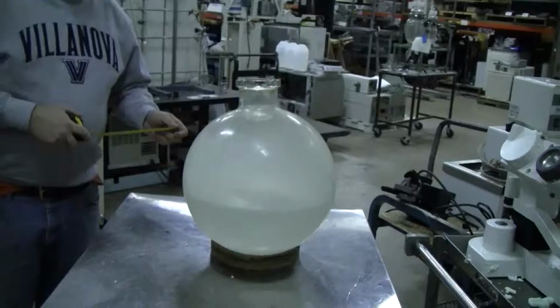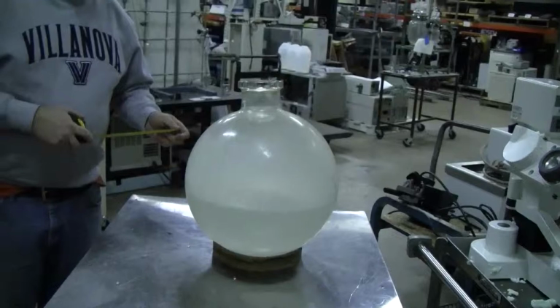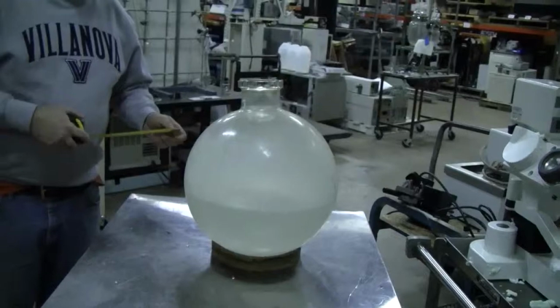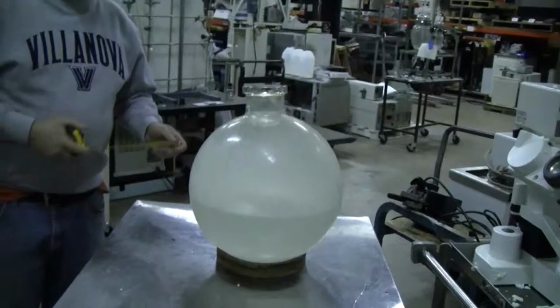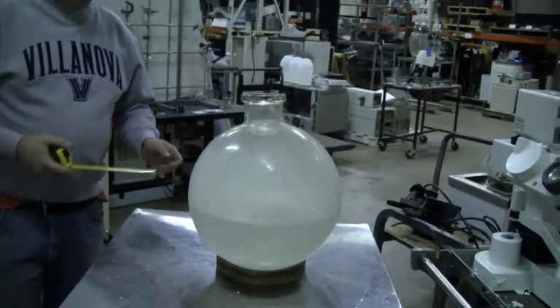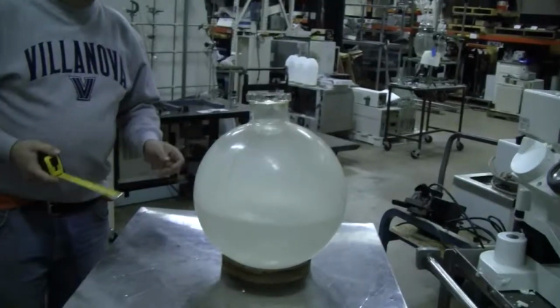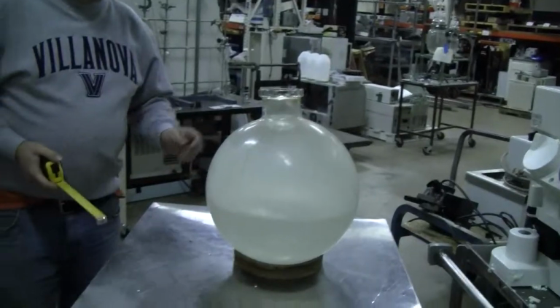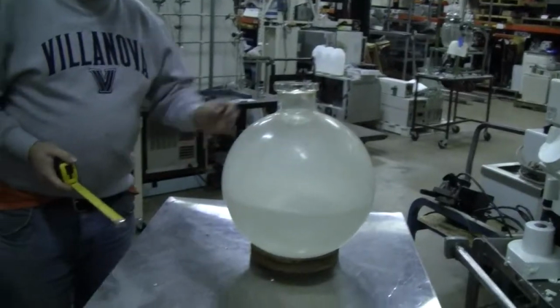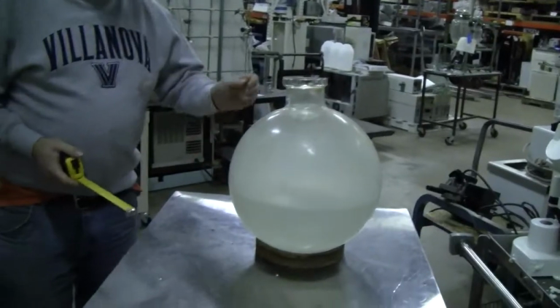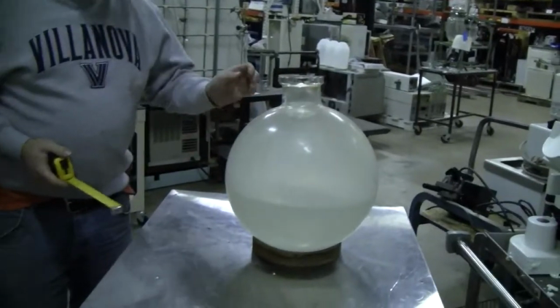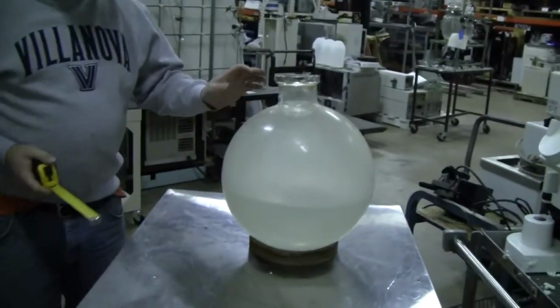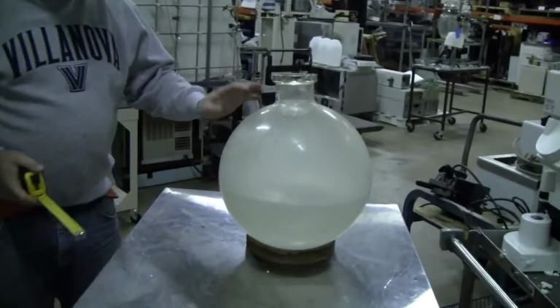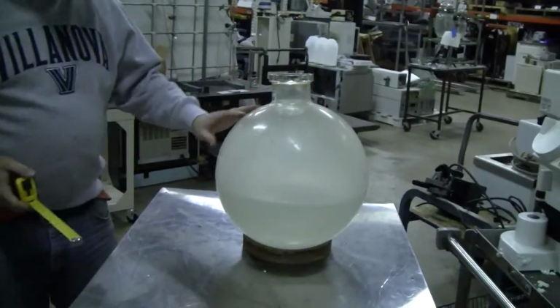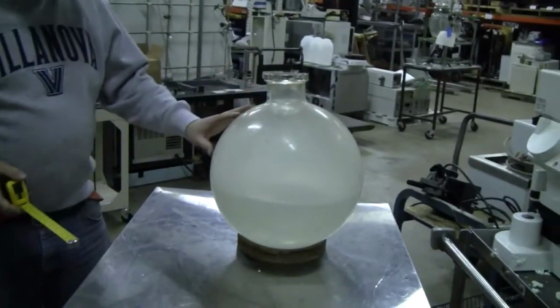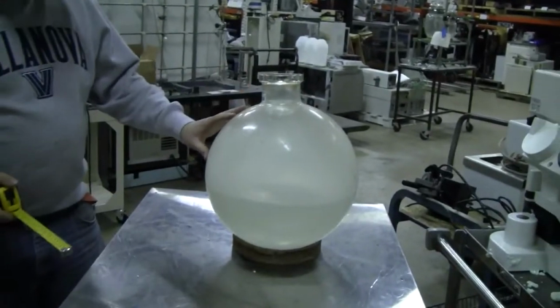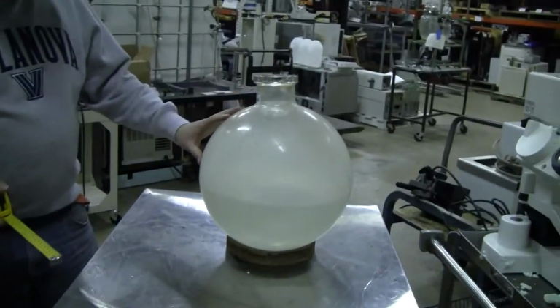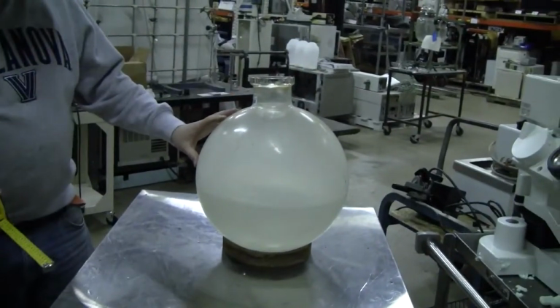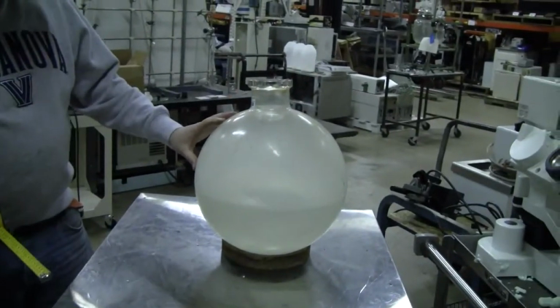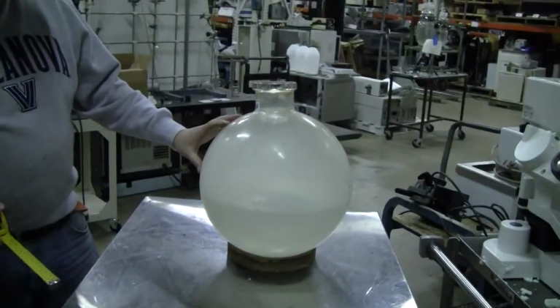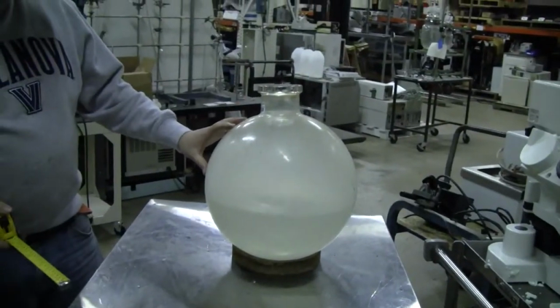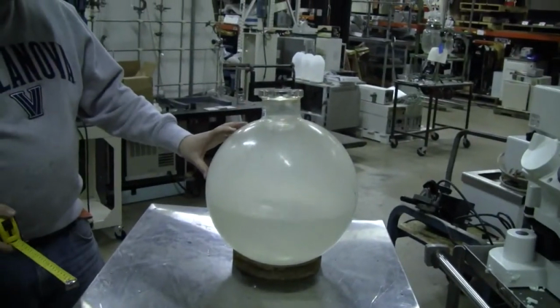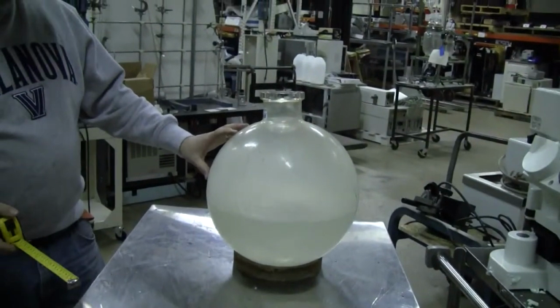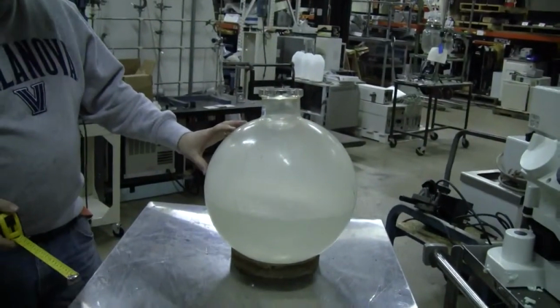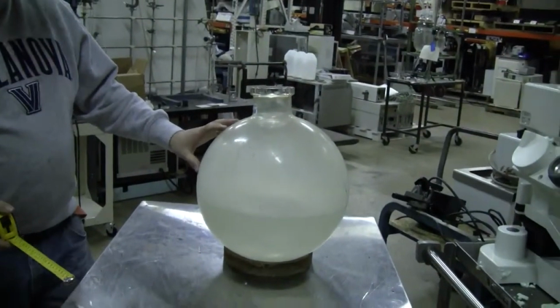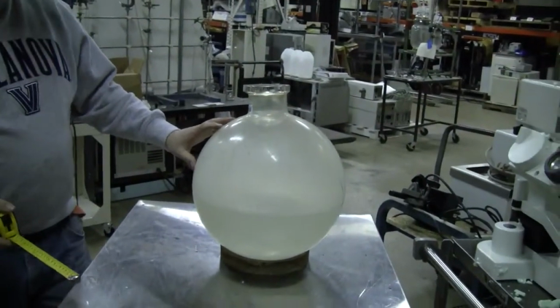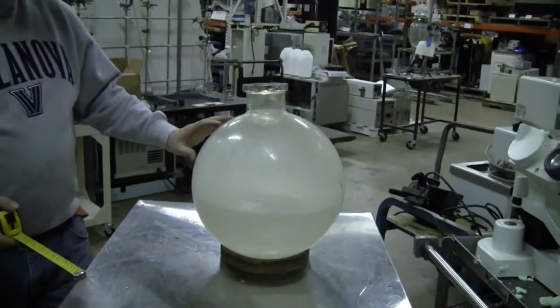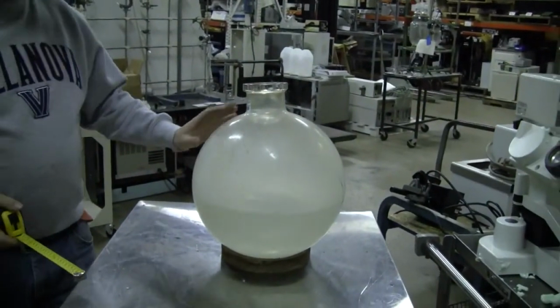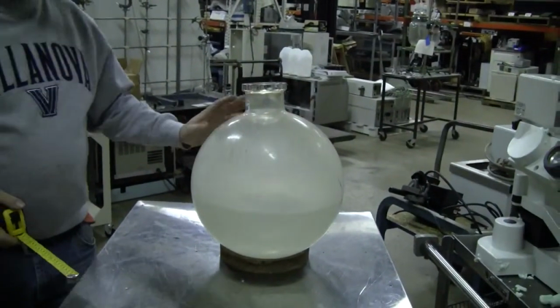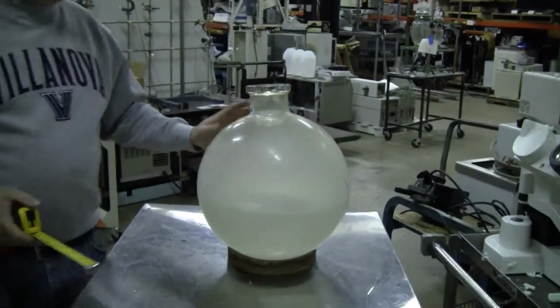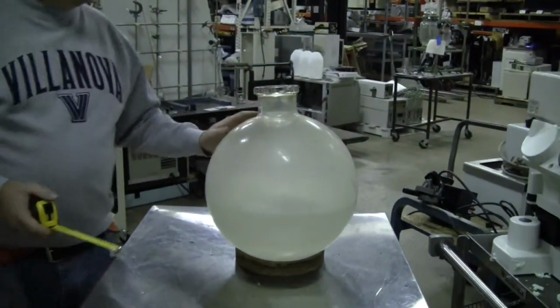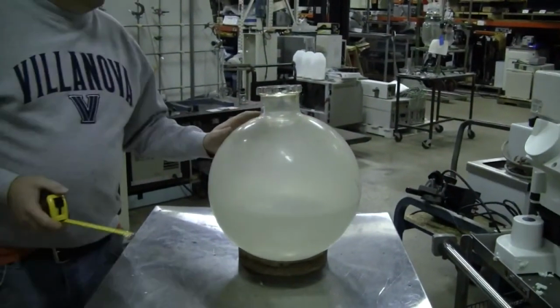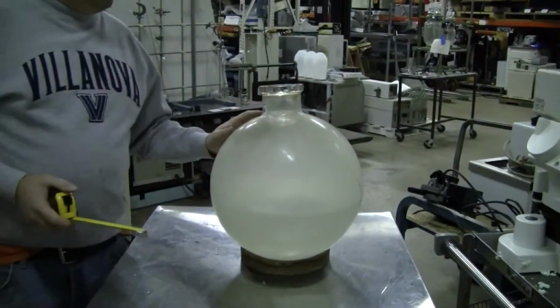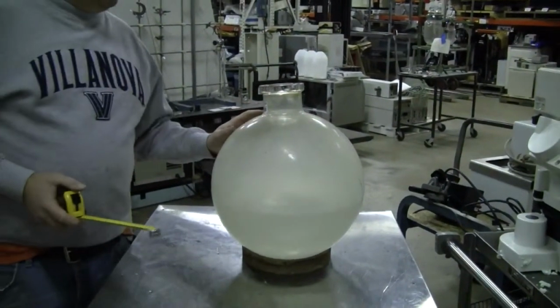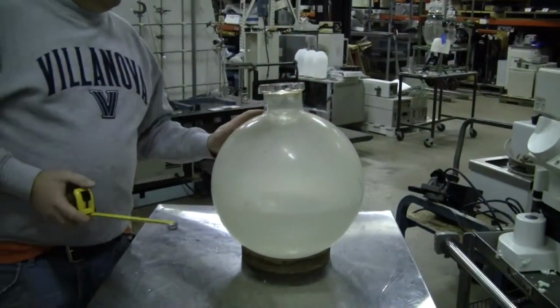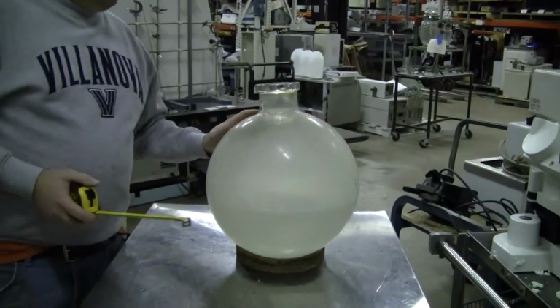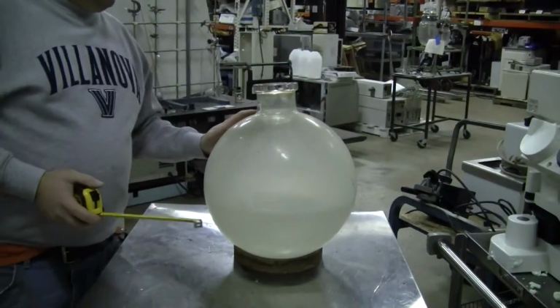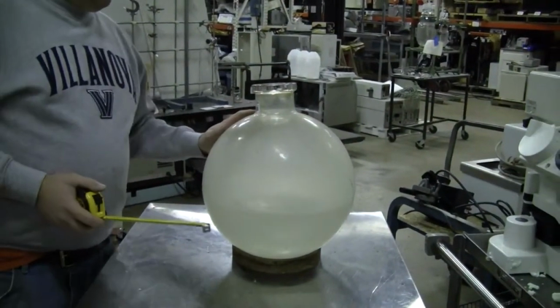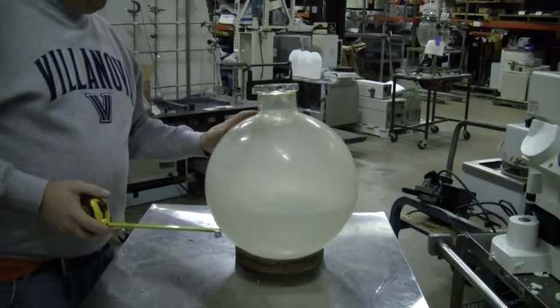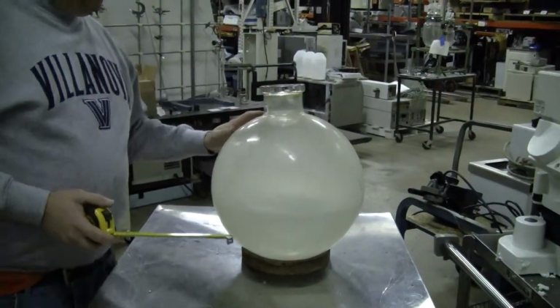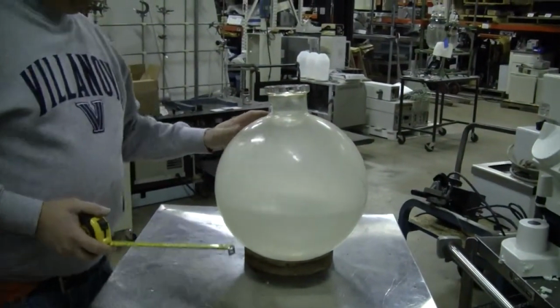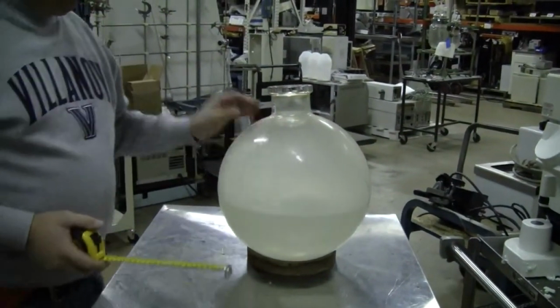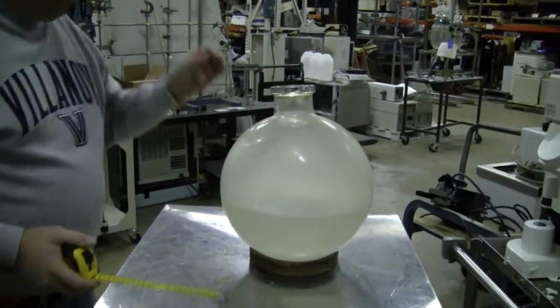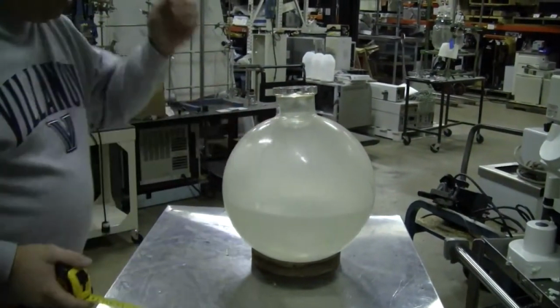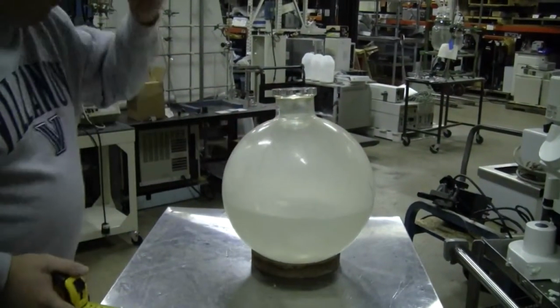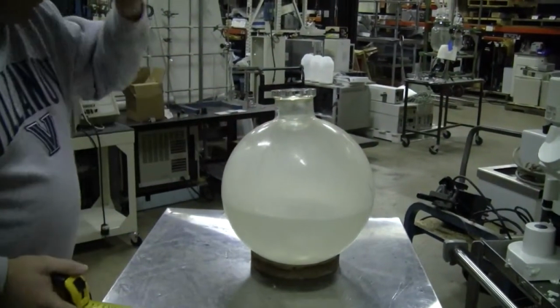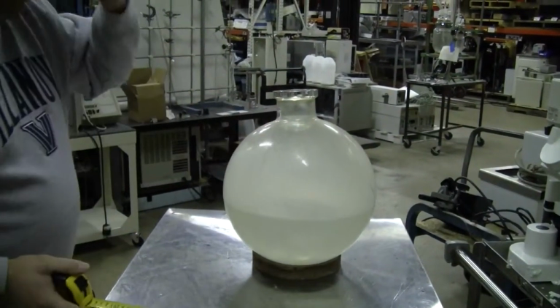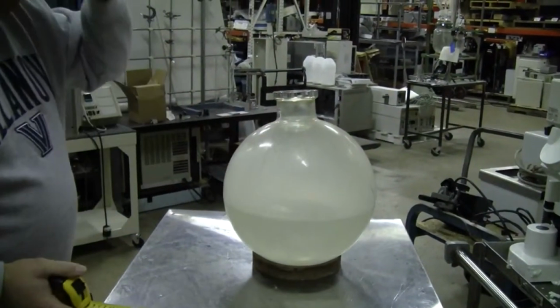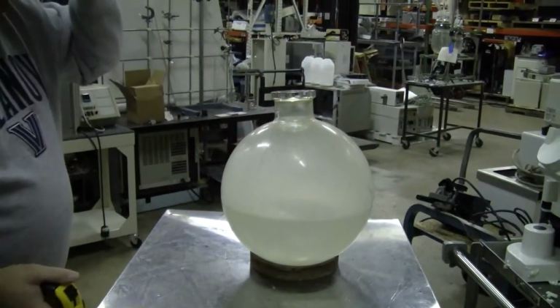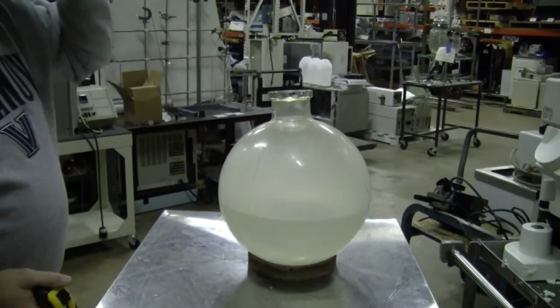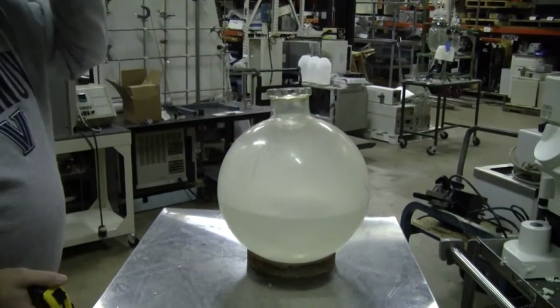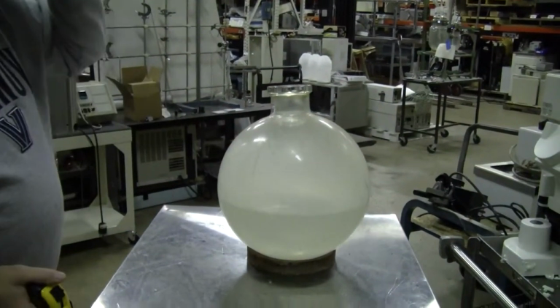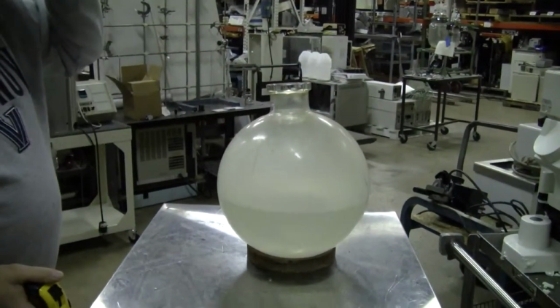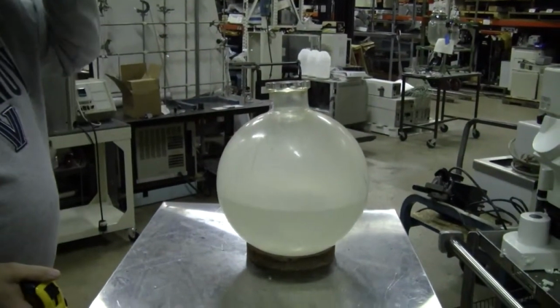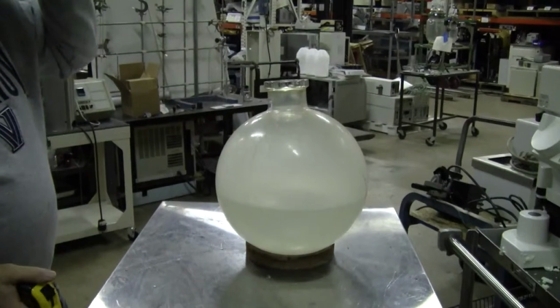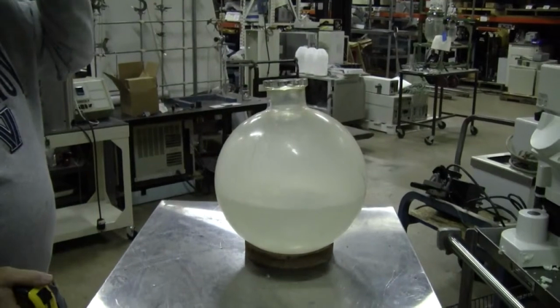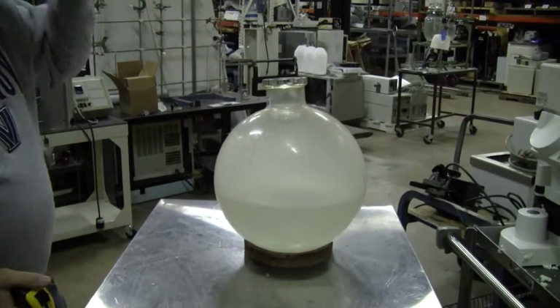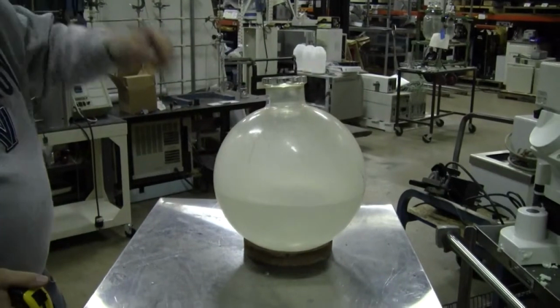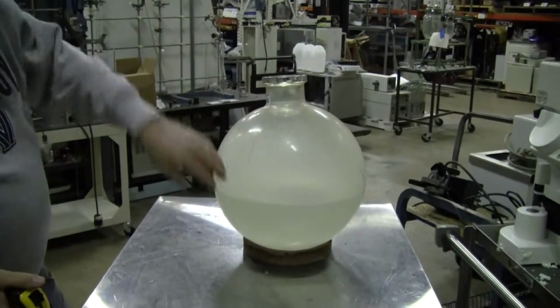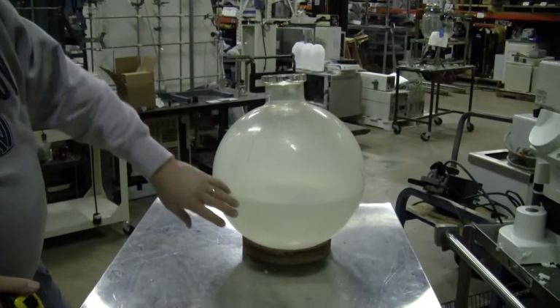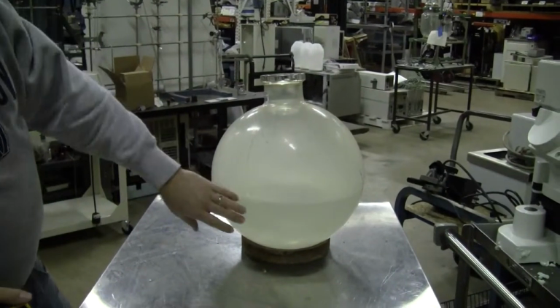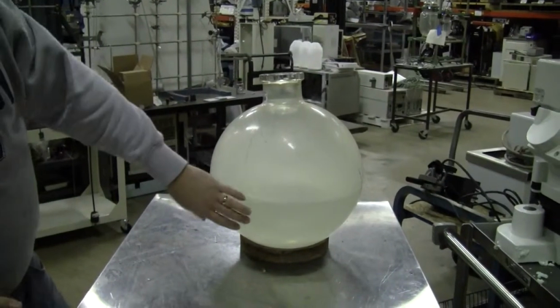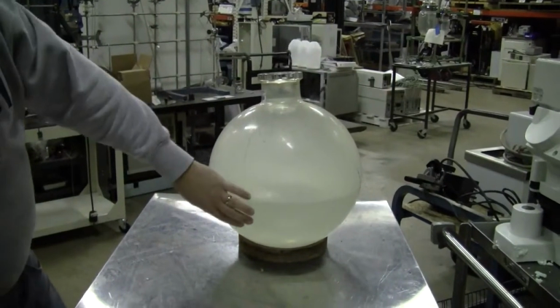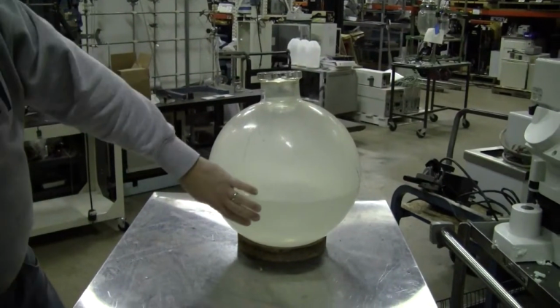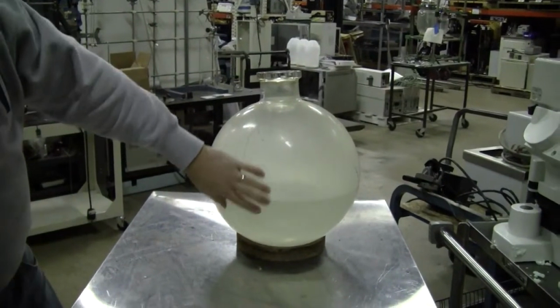Hi, this is Michael from Hitek Trainer. Today we're looking at a 20 liter Buke reaction flask. What we've done is we filled it up with 10 liters.